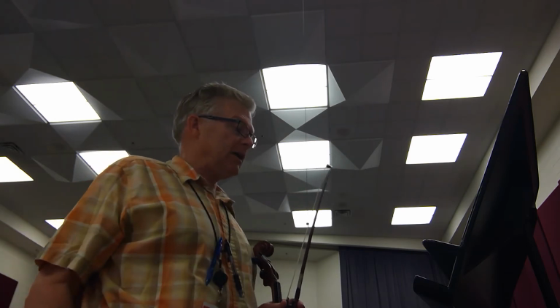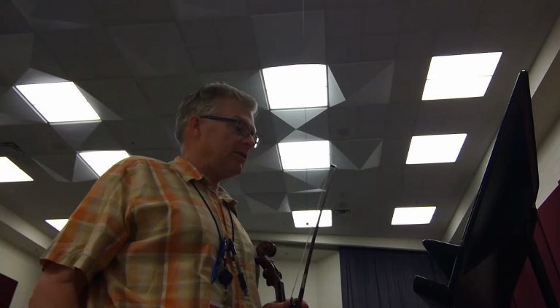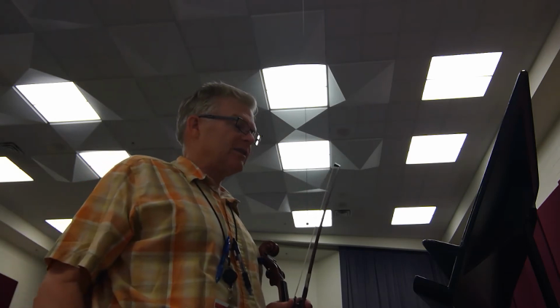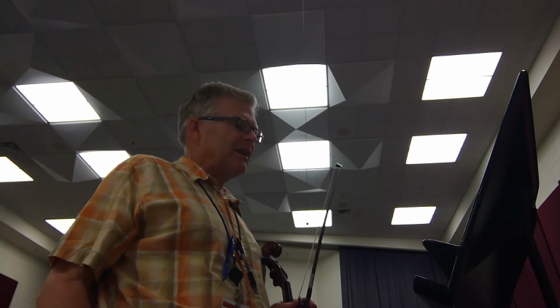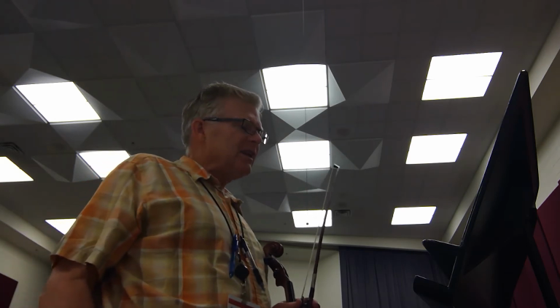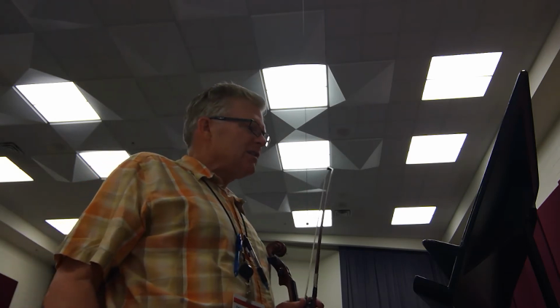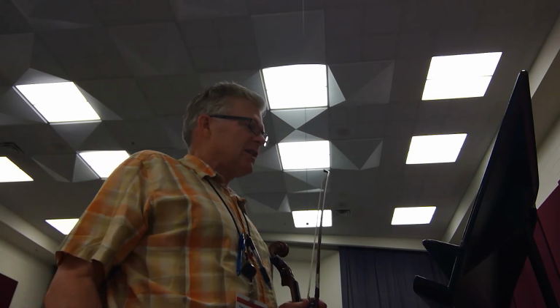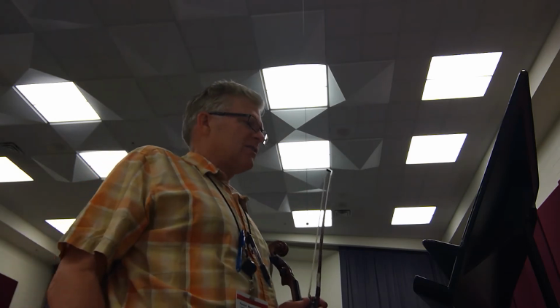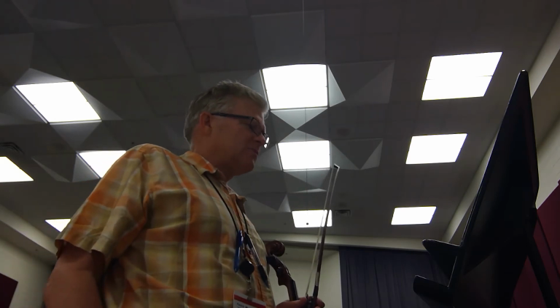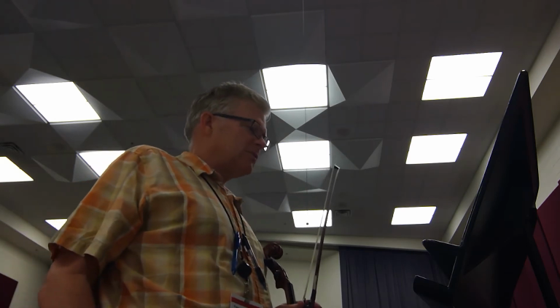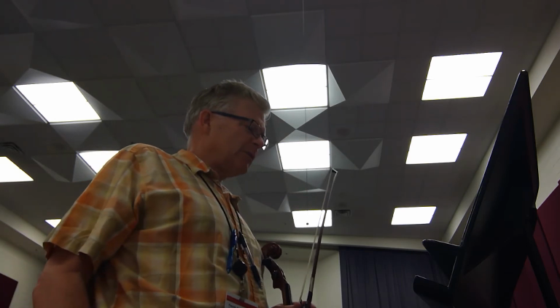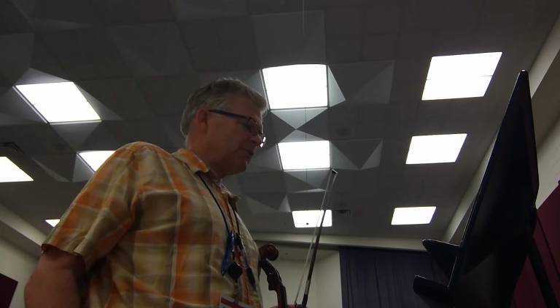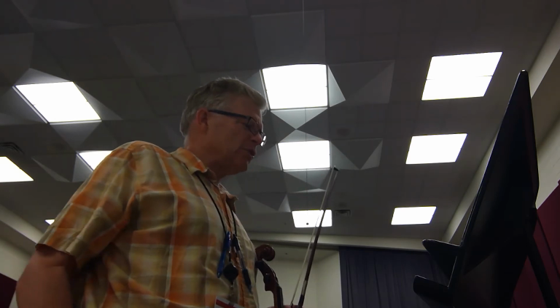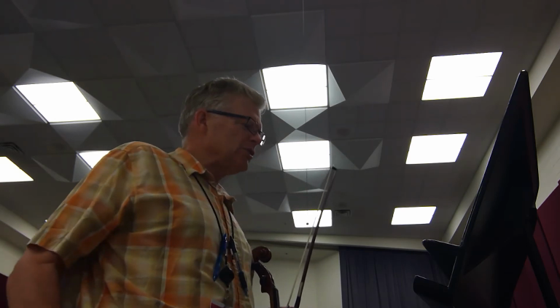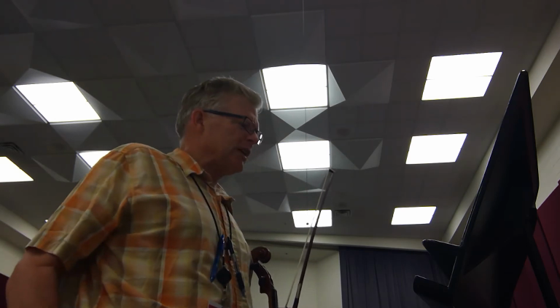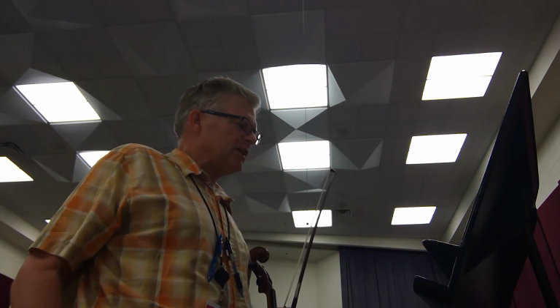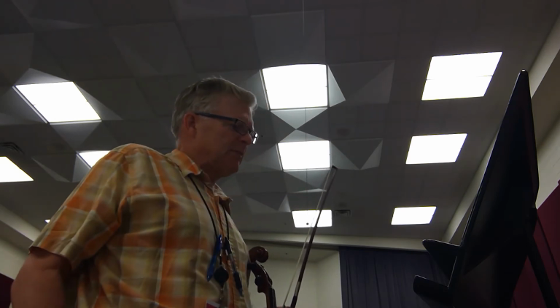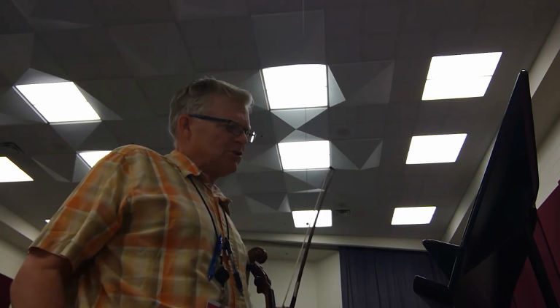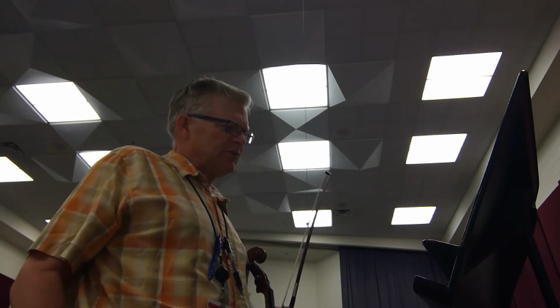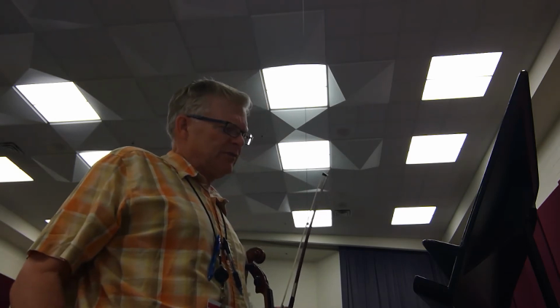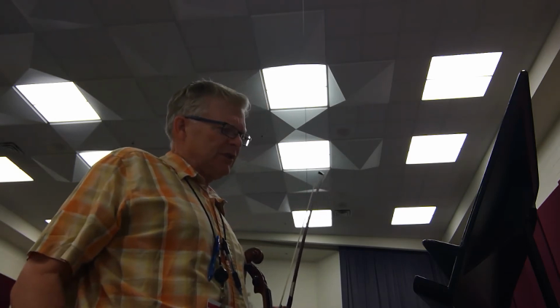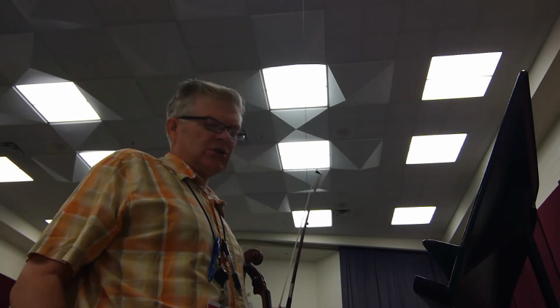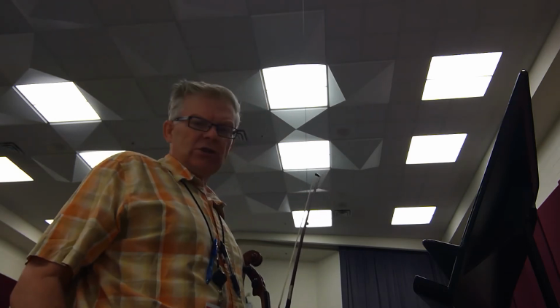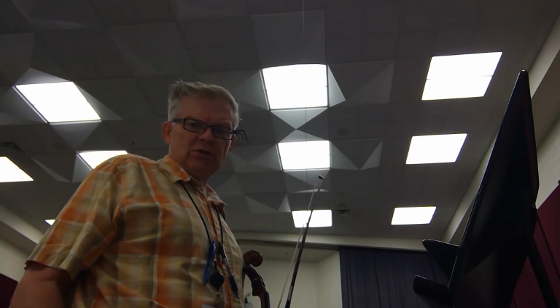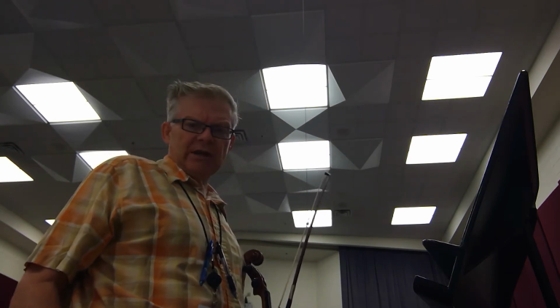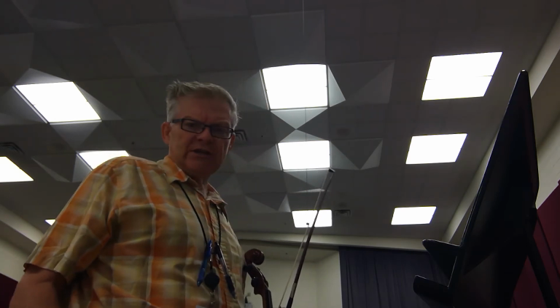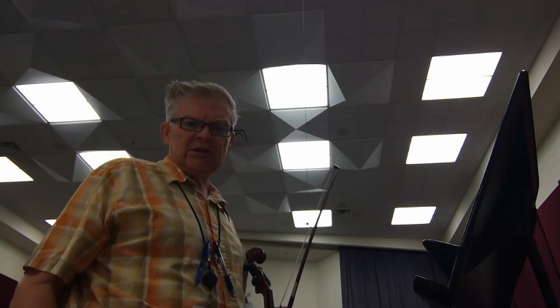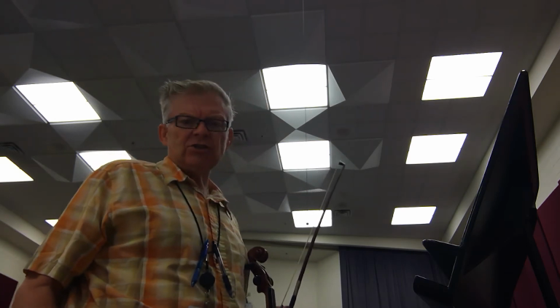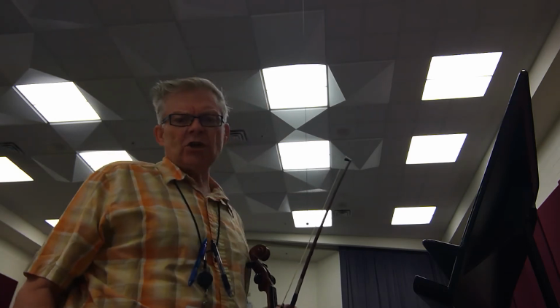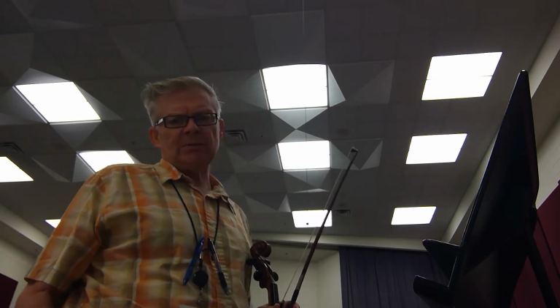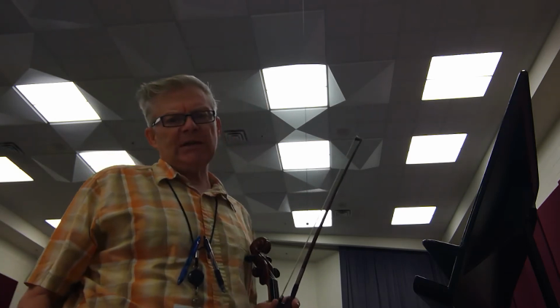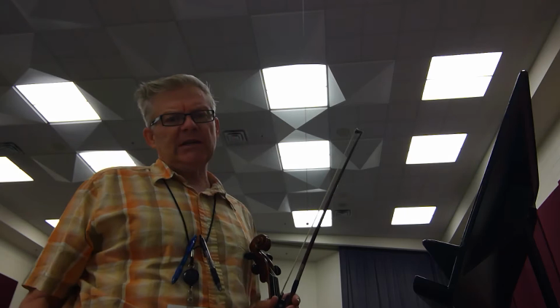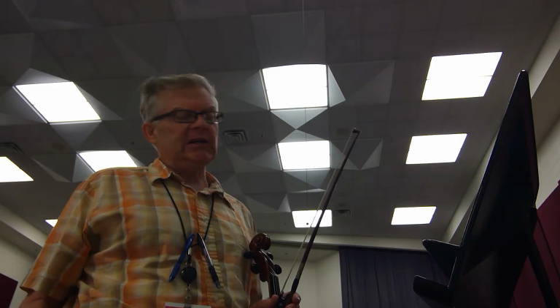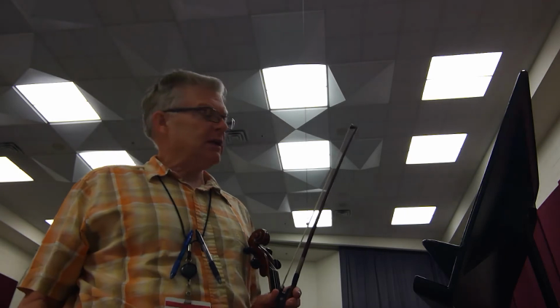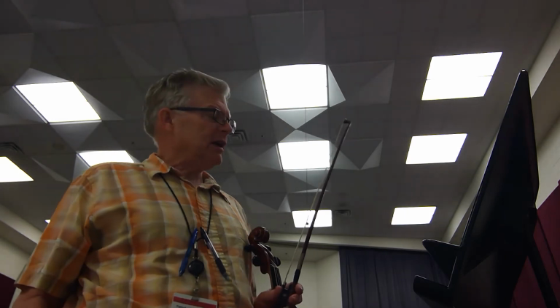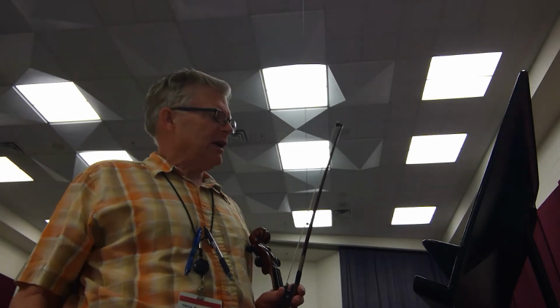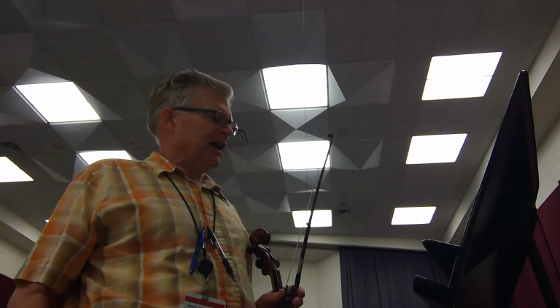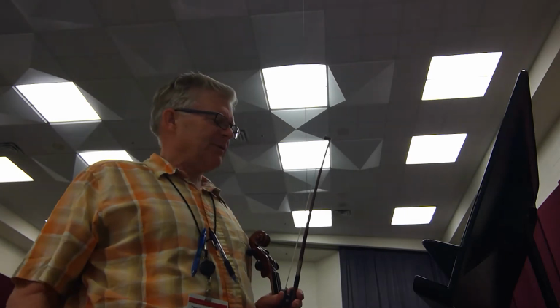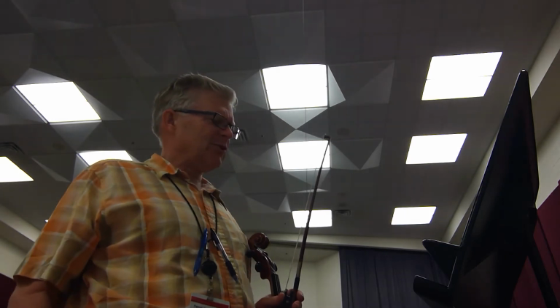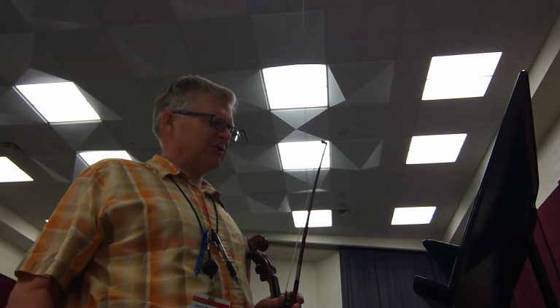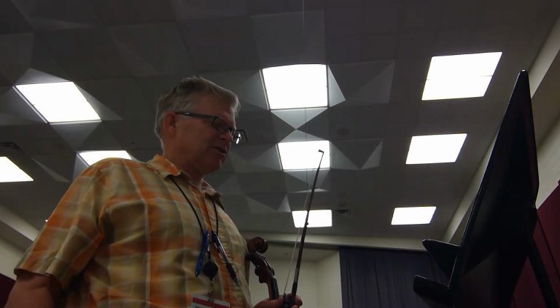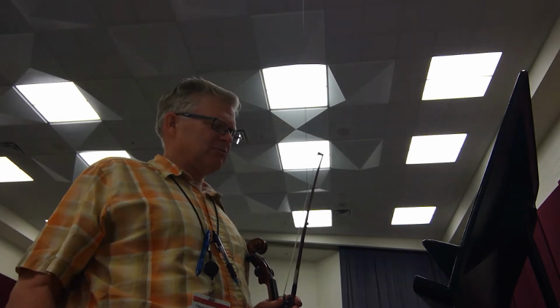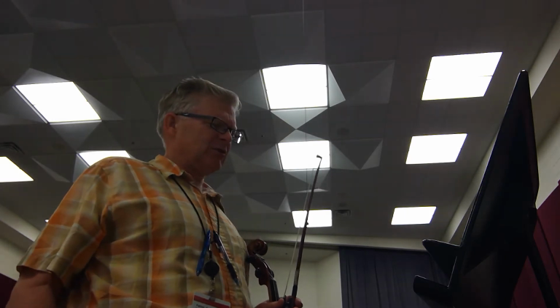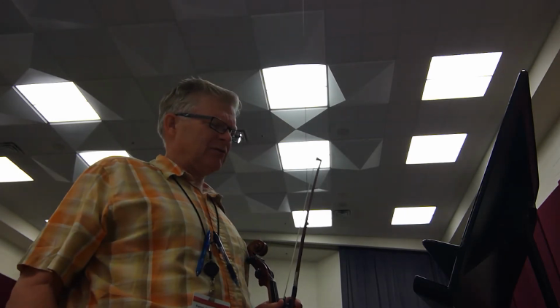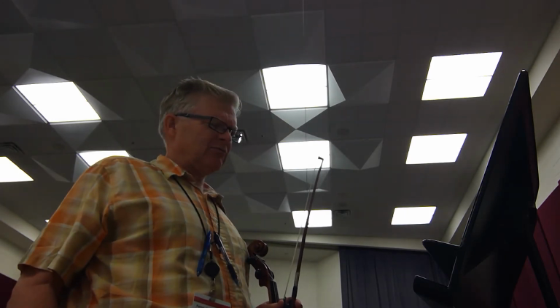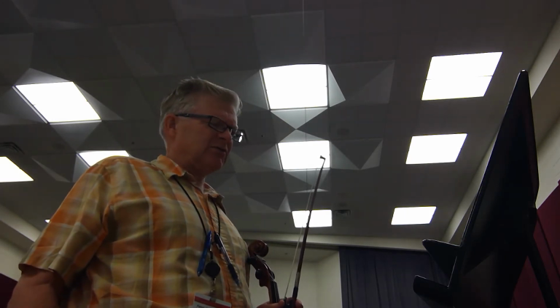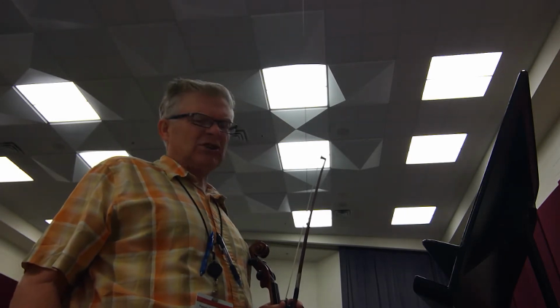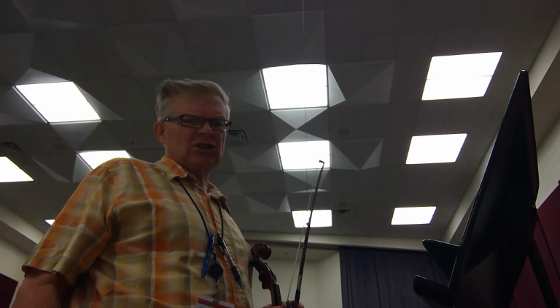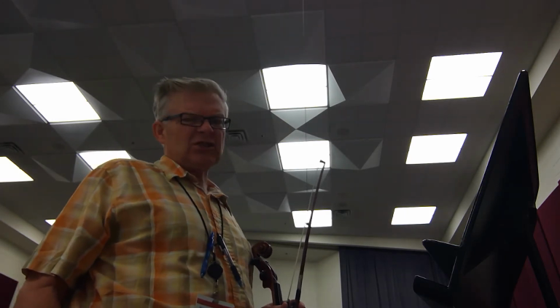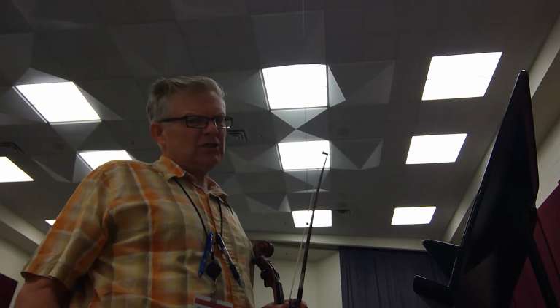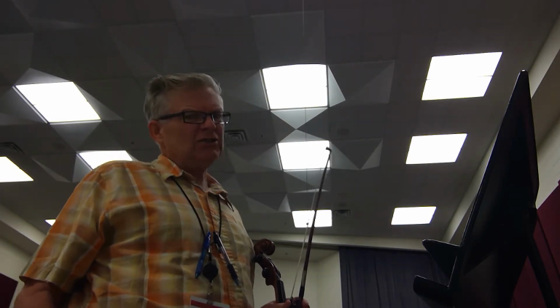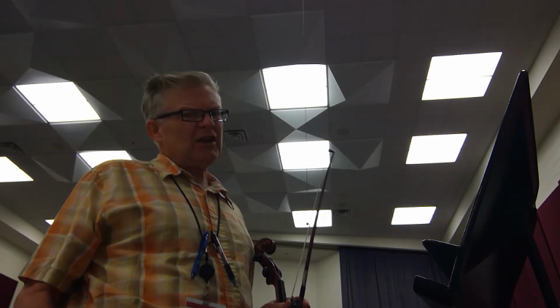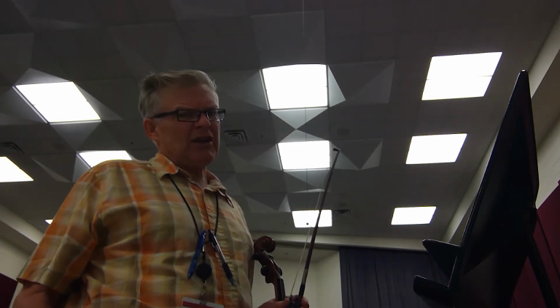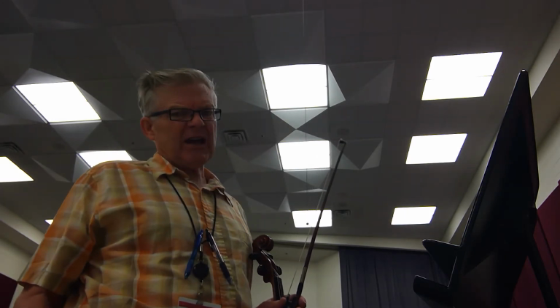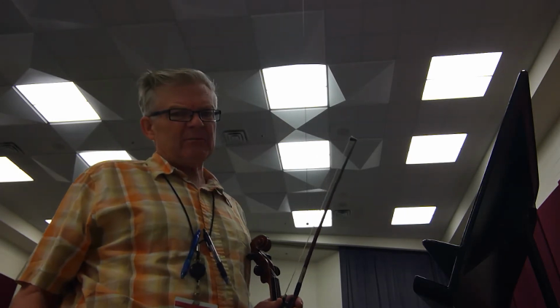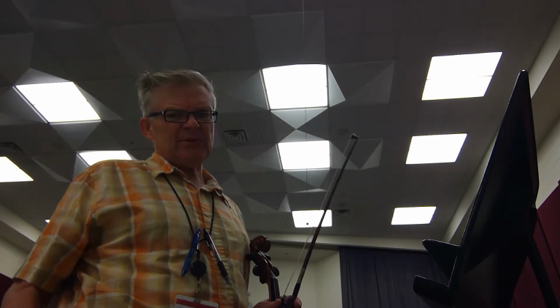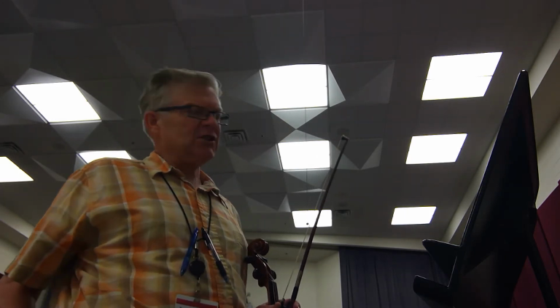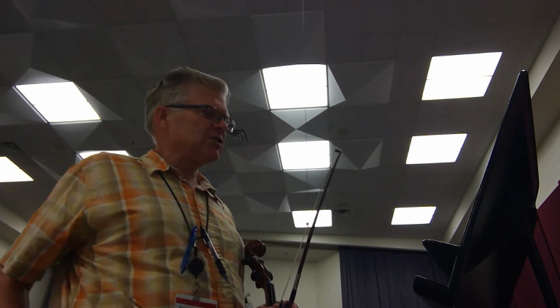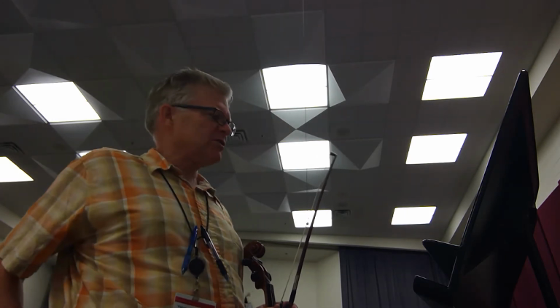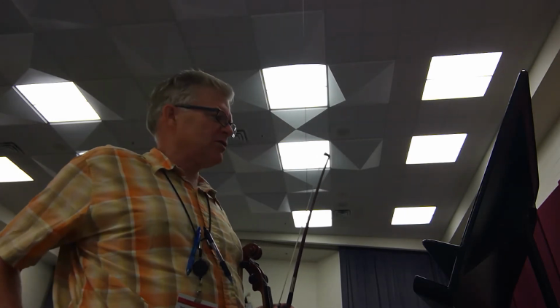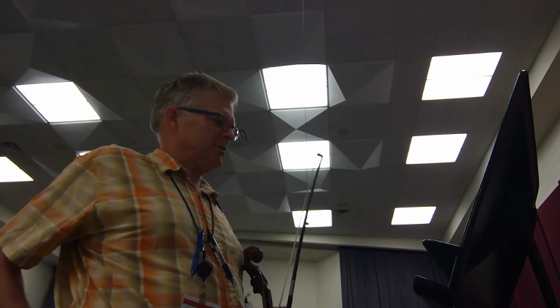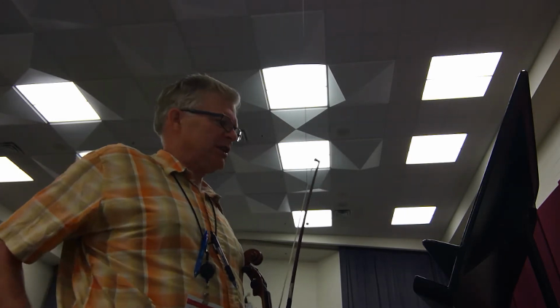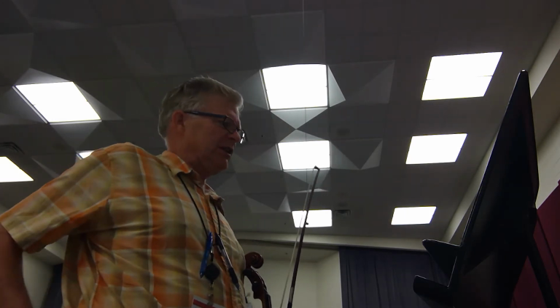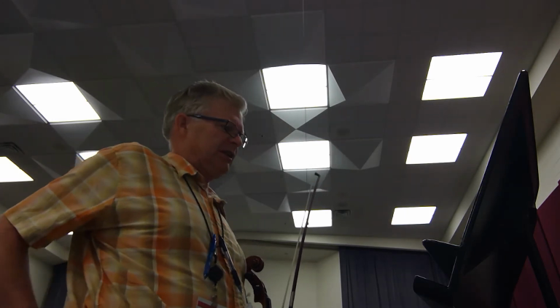And if you look down at measure 52, that D-sharp, E — I'm going to really suggest you do that in half position so it'll be clean.